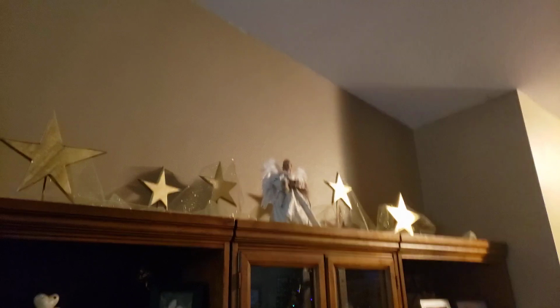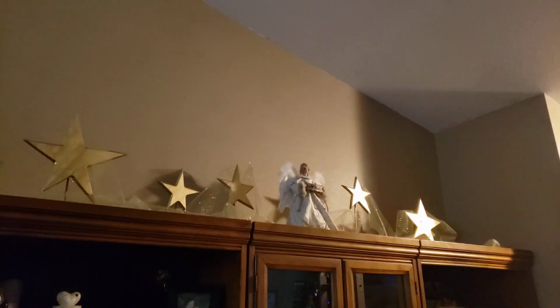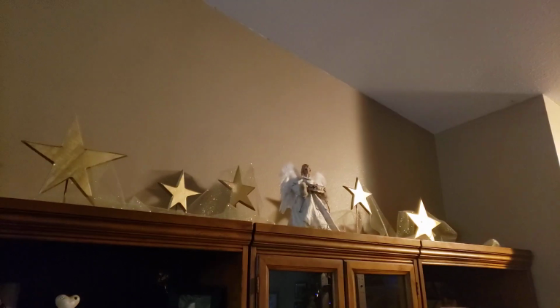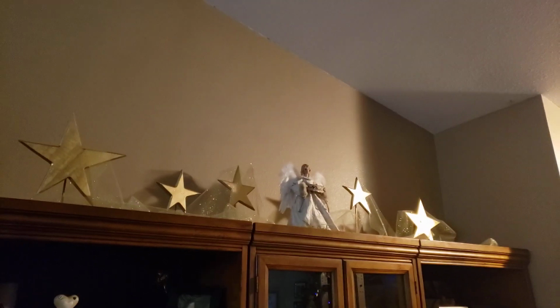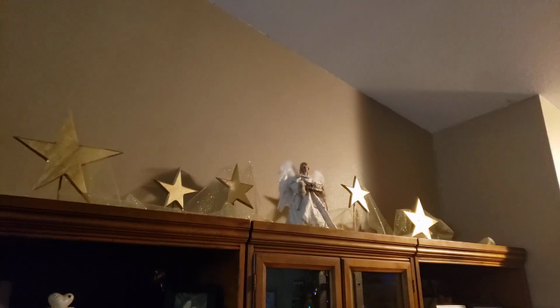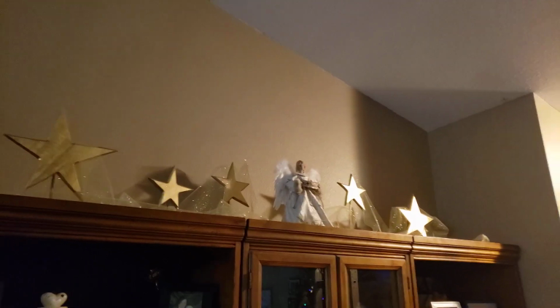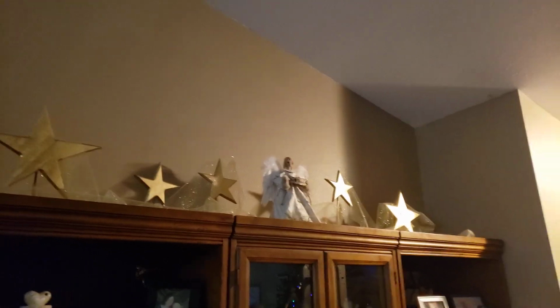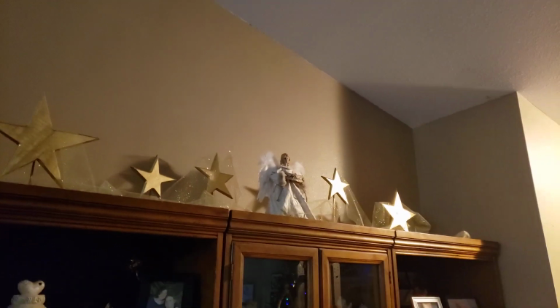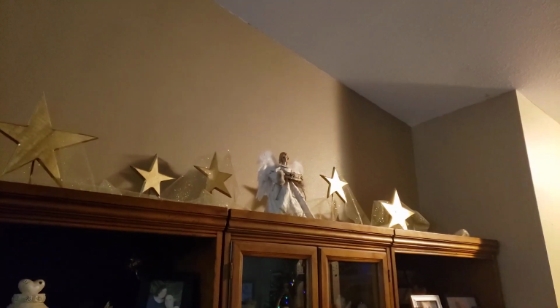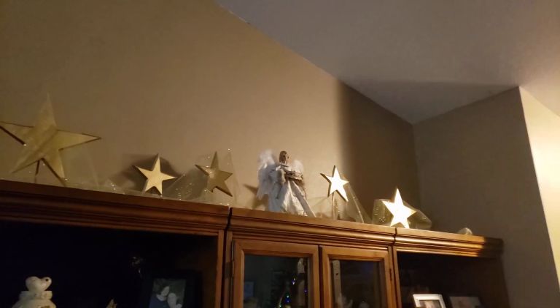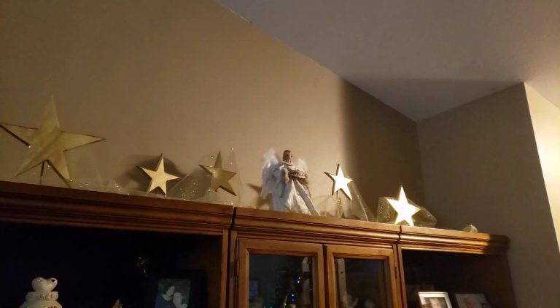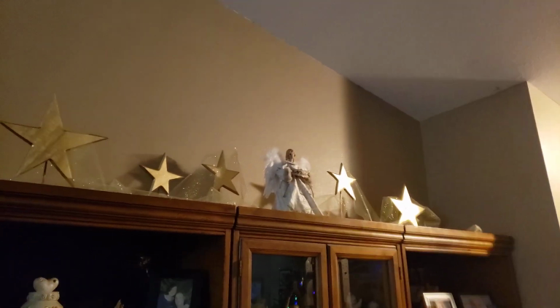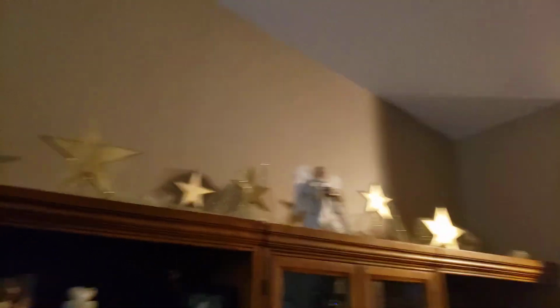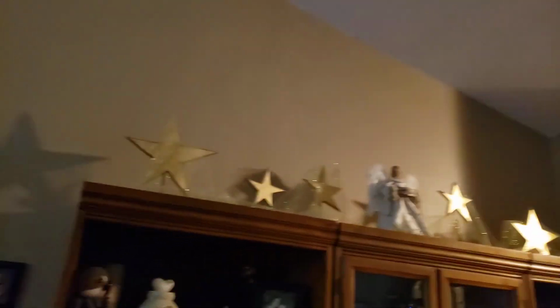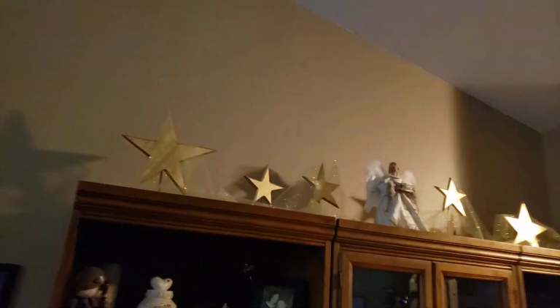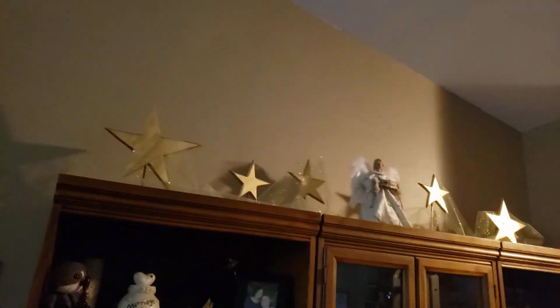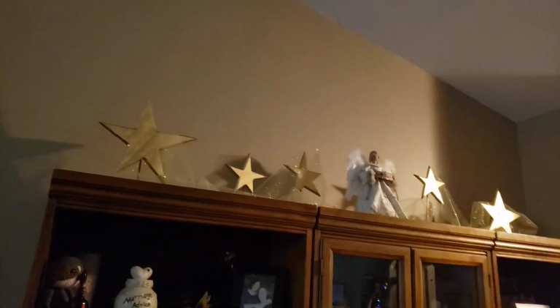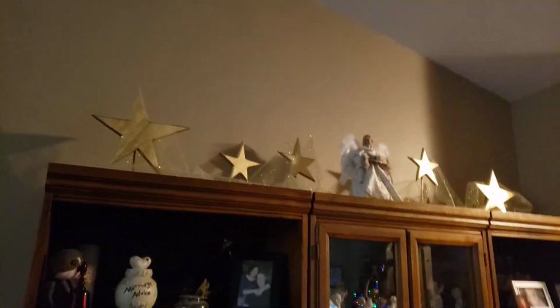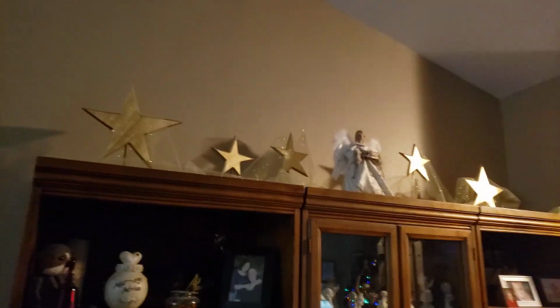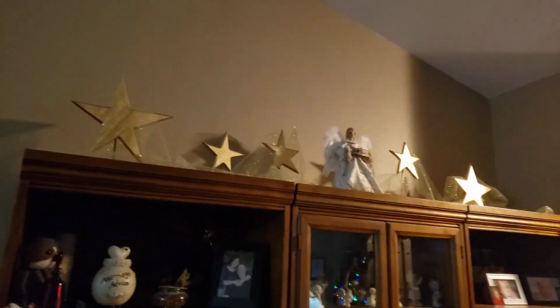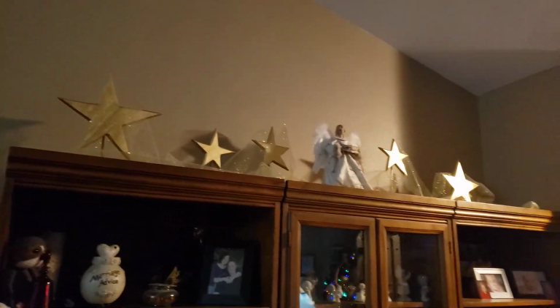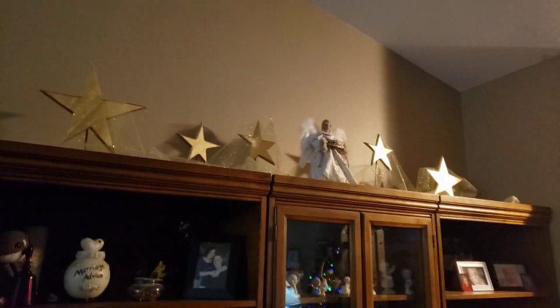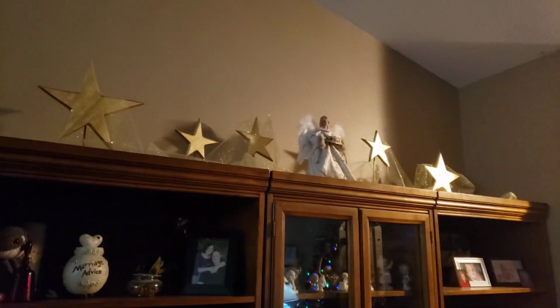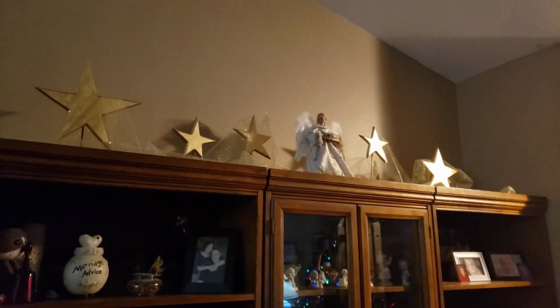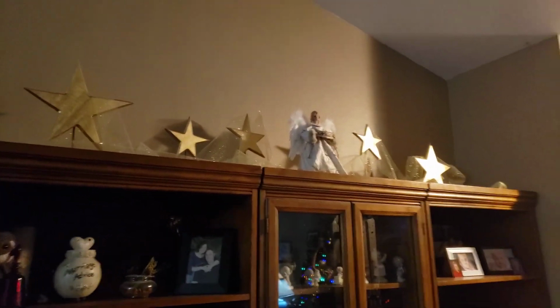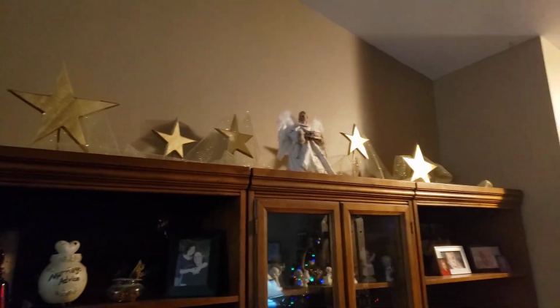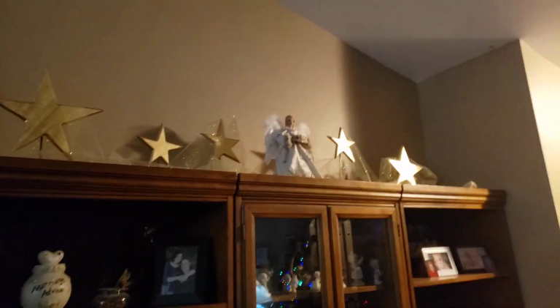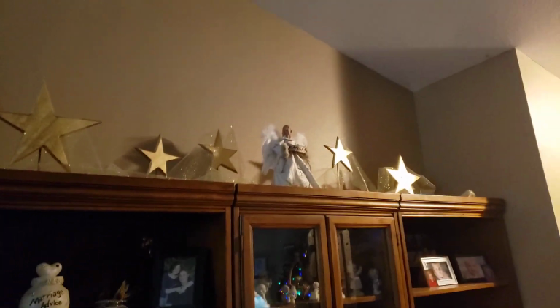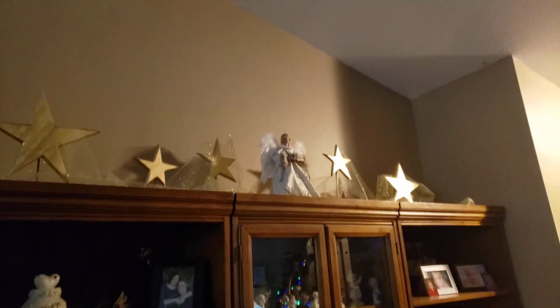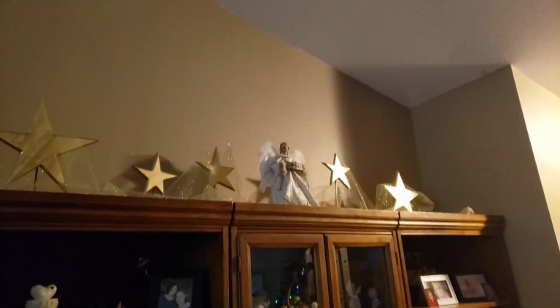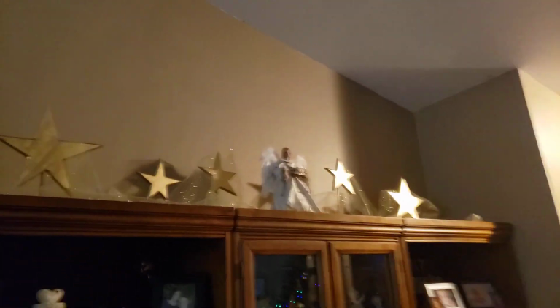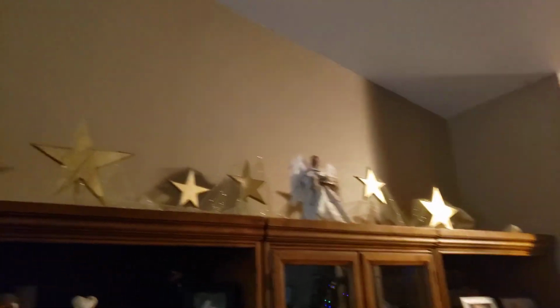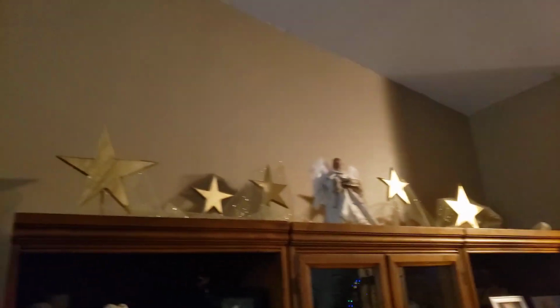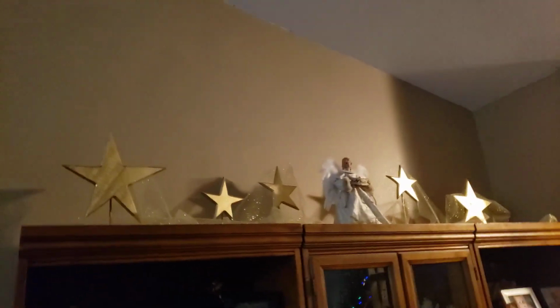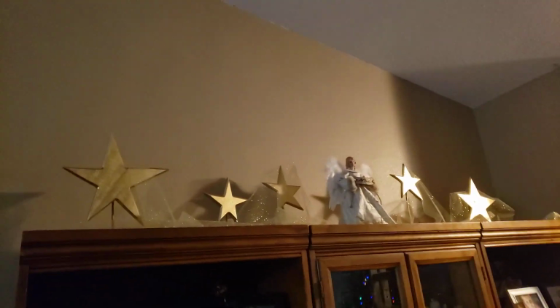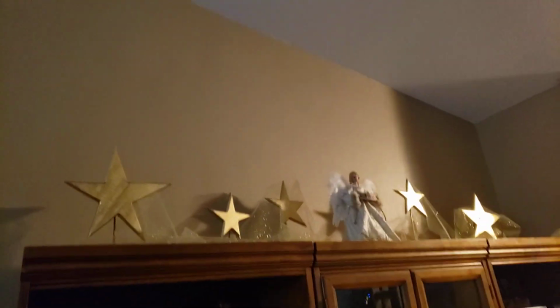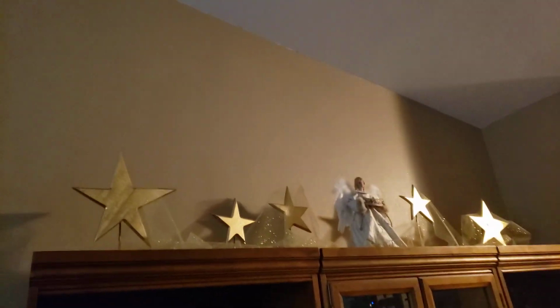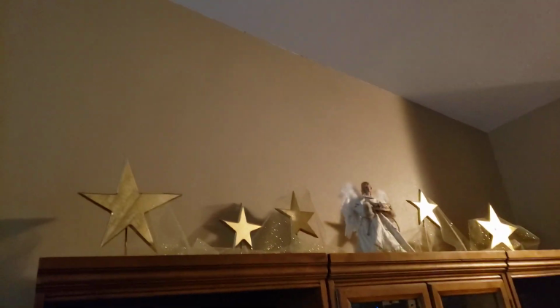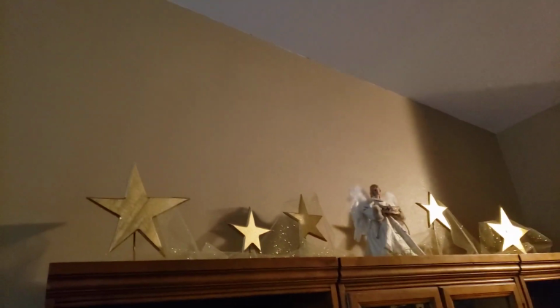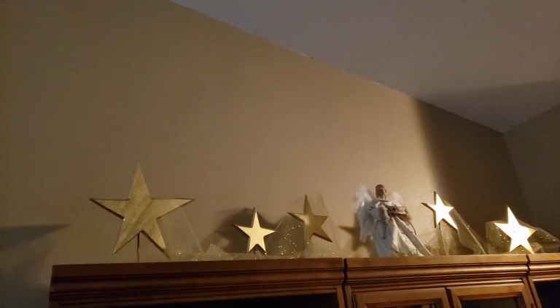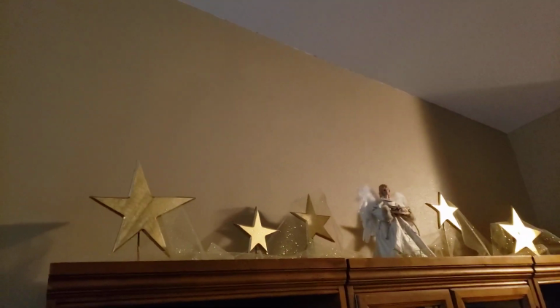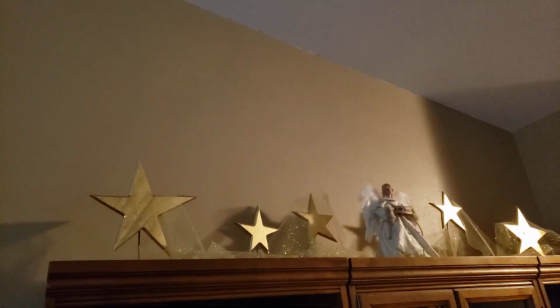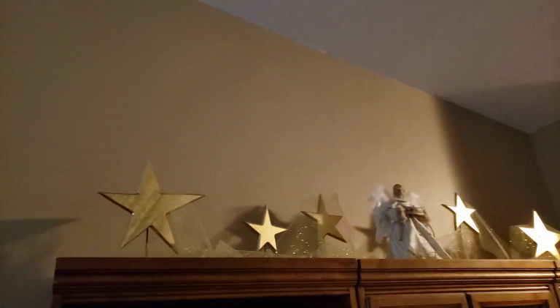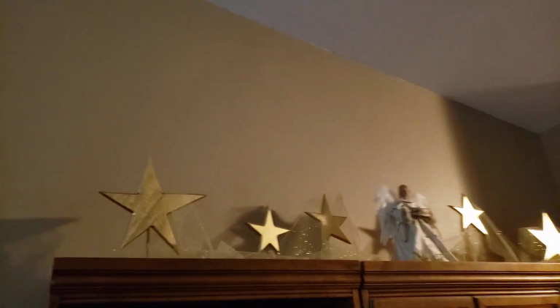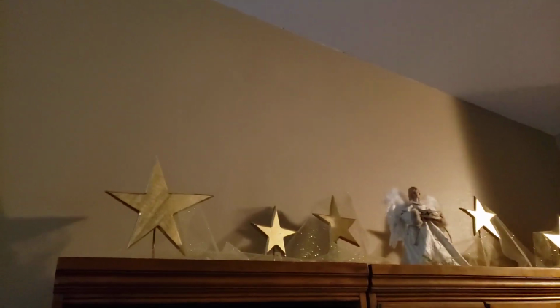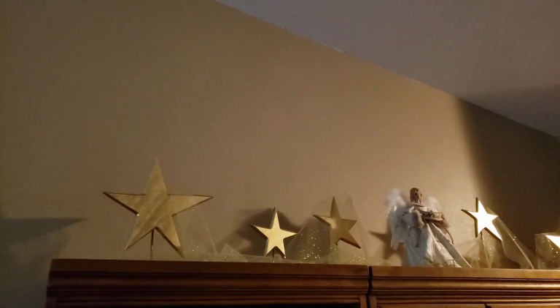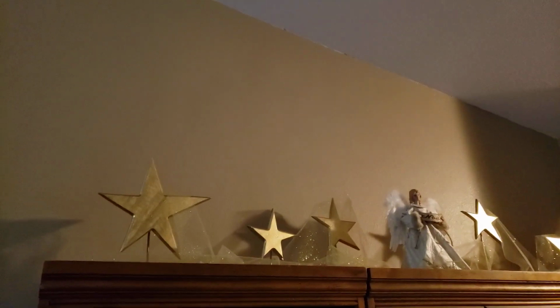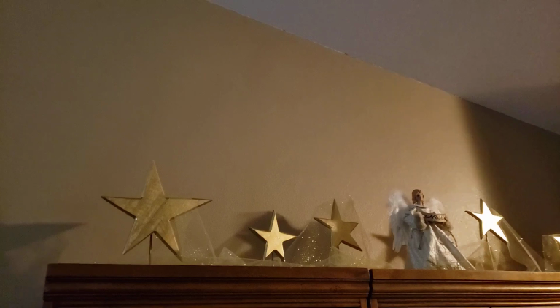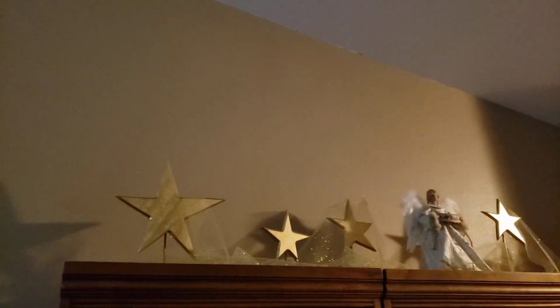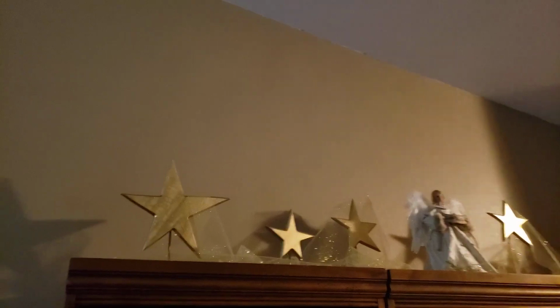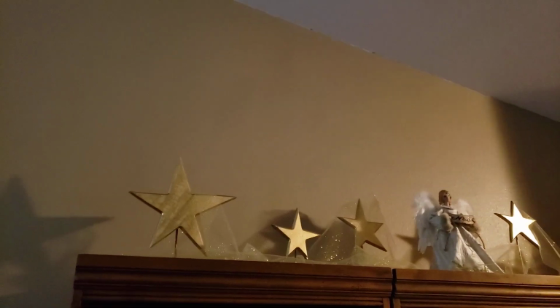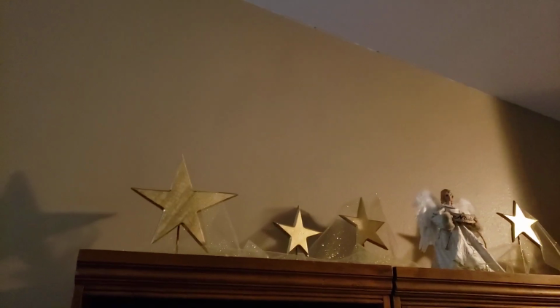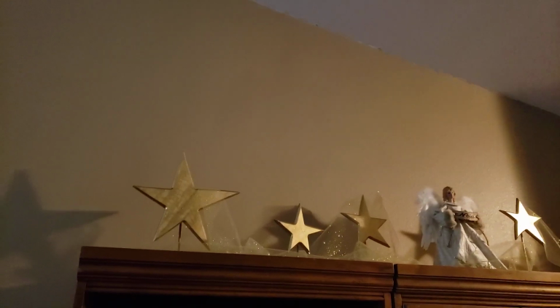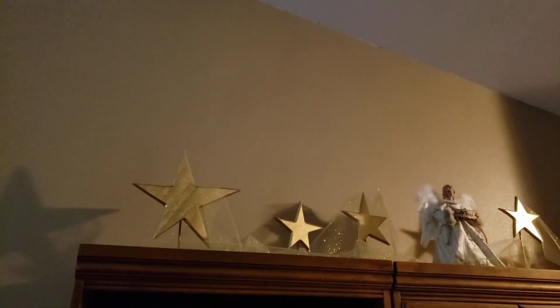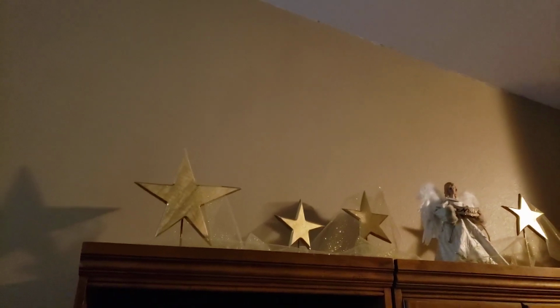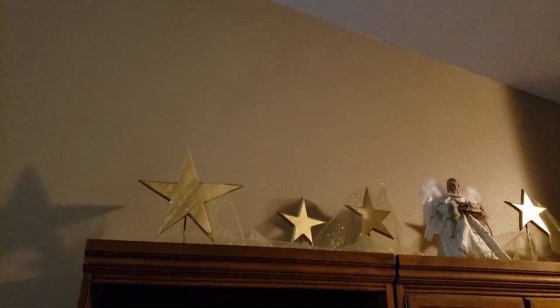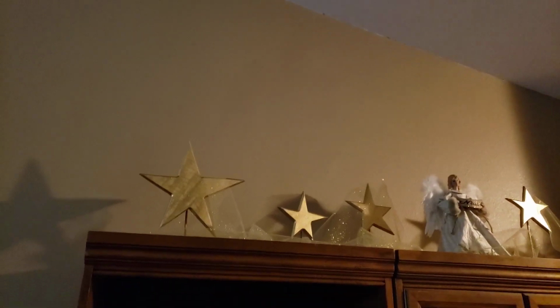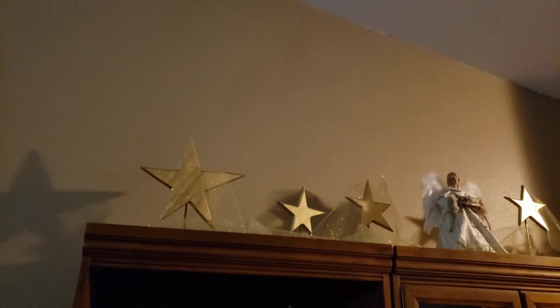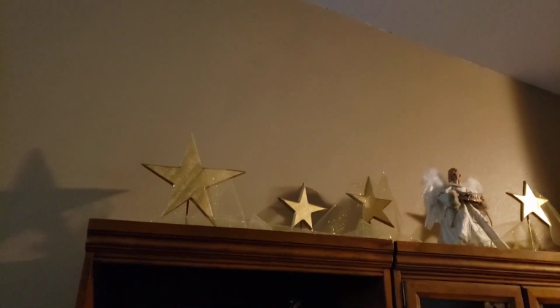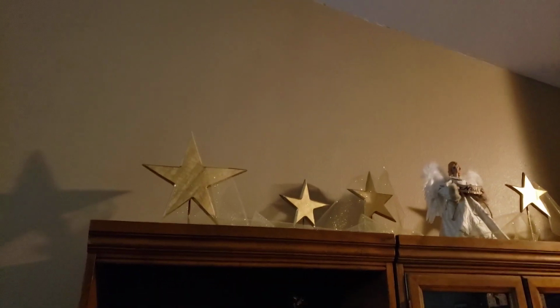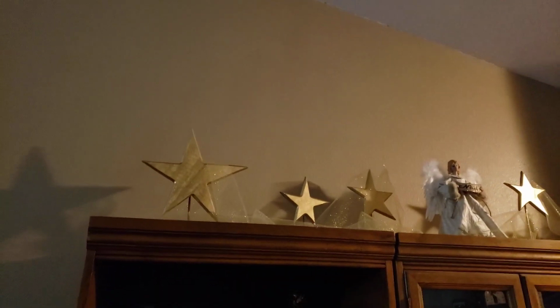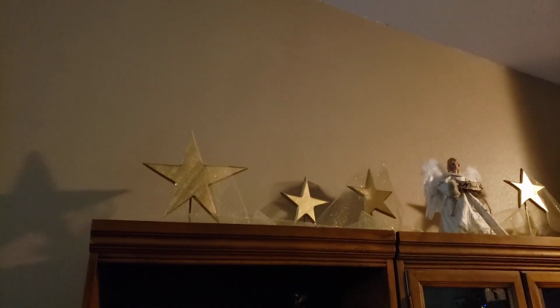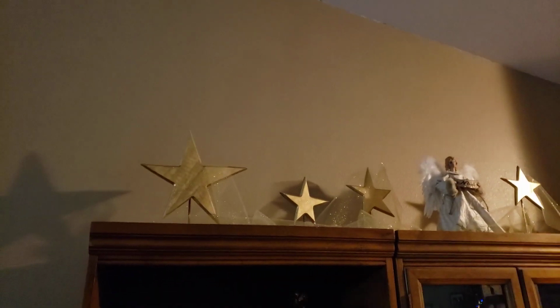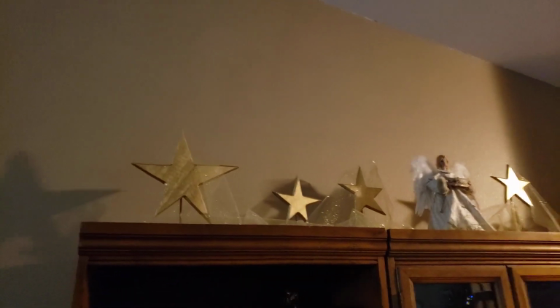Hi, this is Summer with Summer's Tips and Stitches, and I'm showing you guys the Christmas decorations that Brandon and I finally finished.